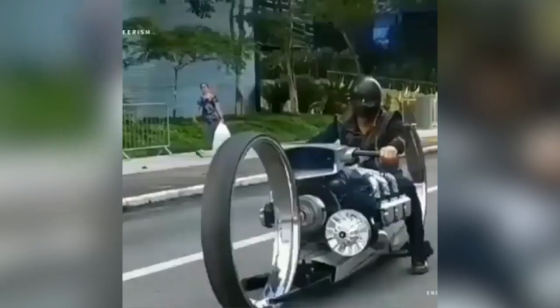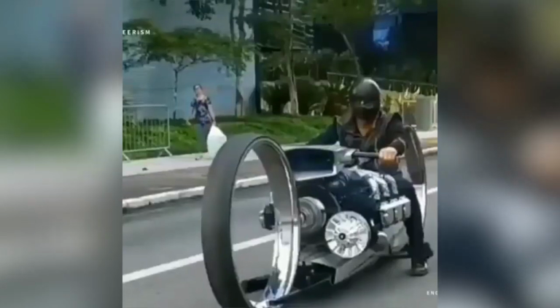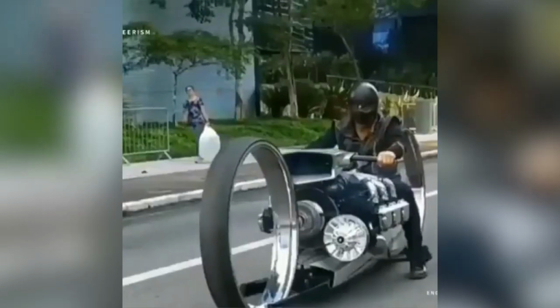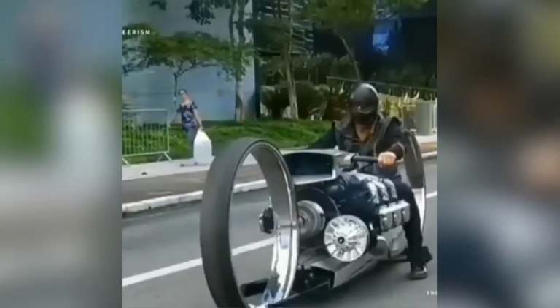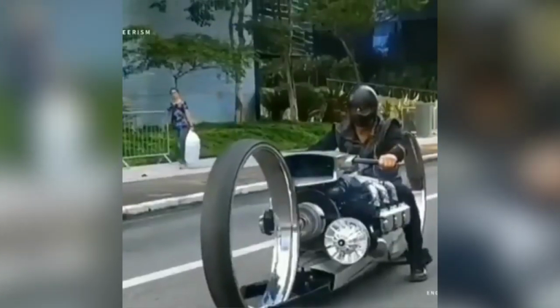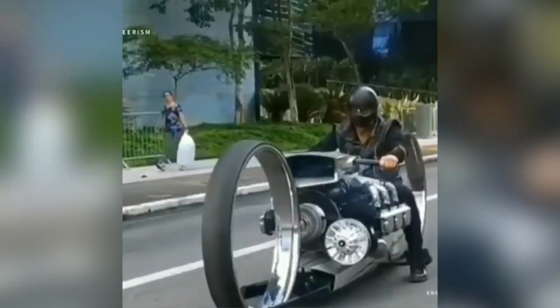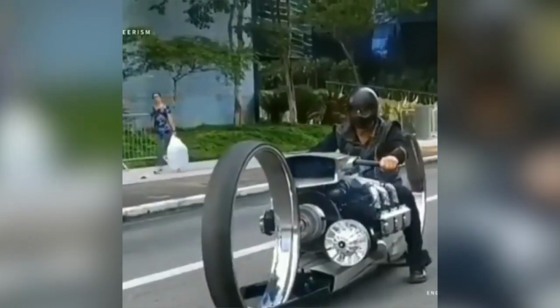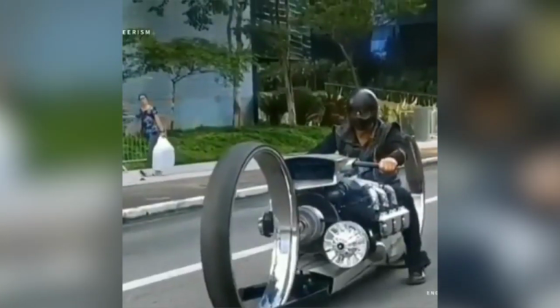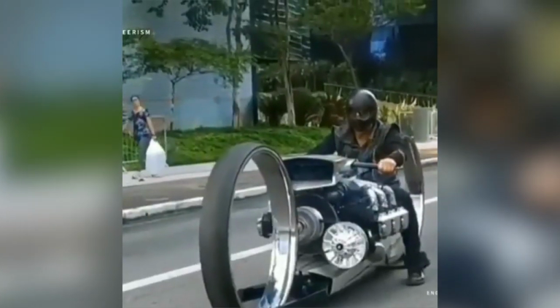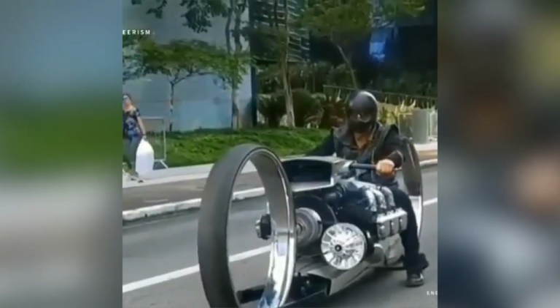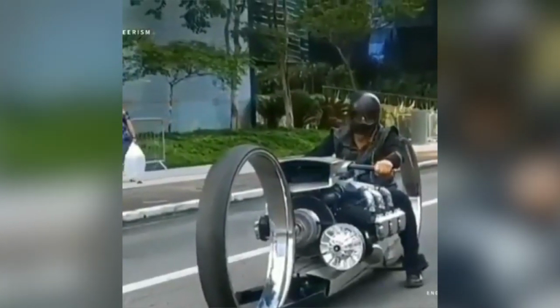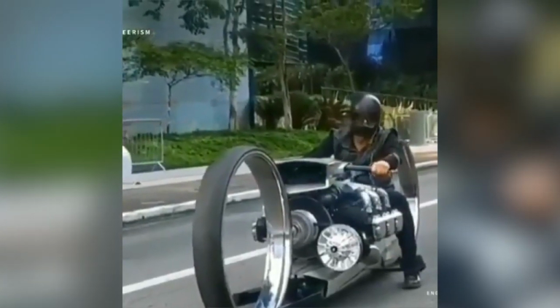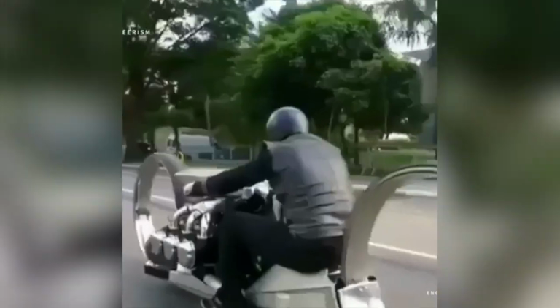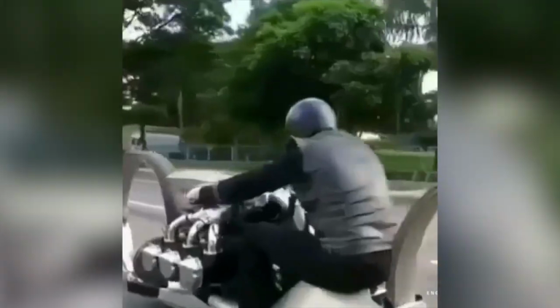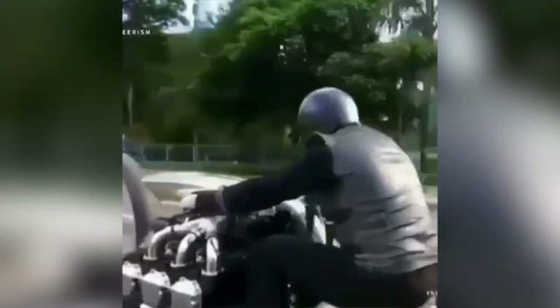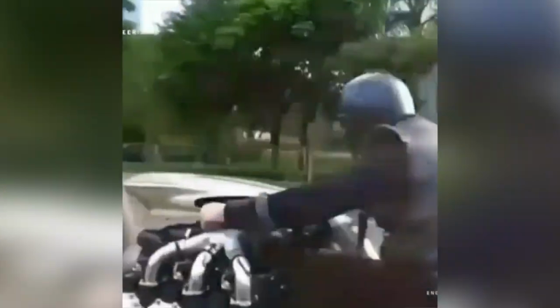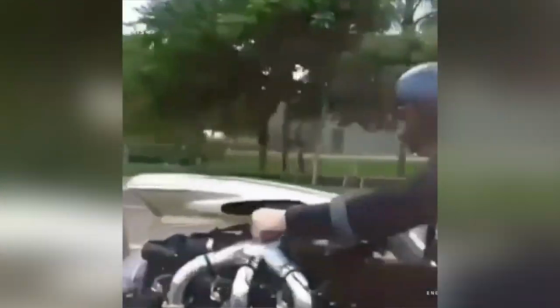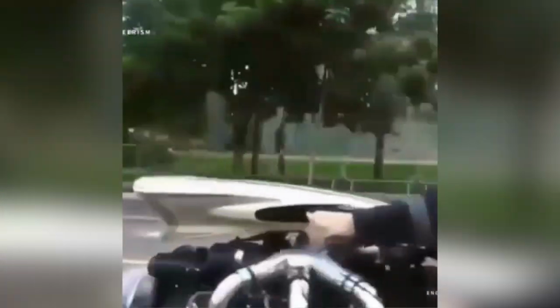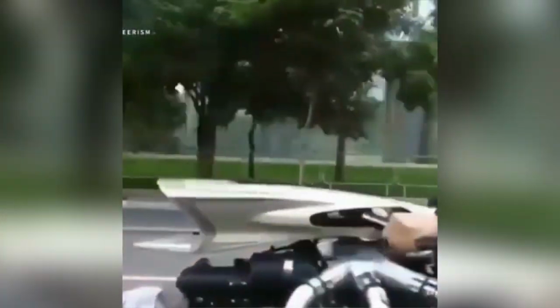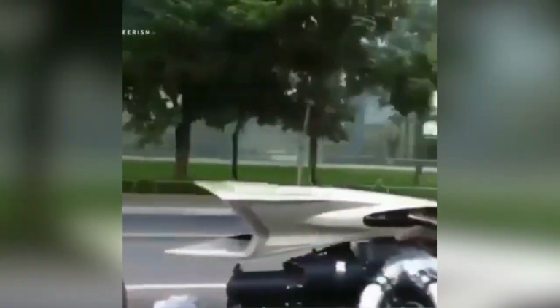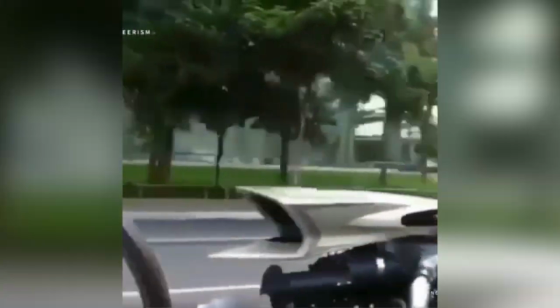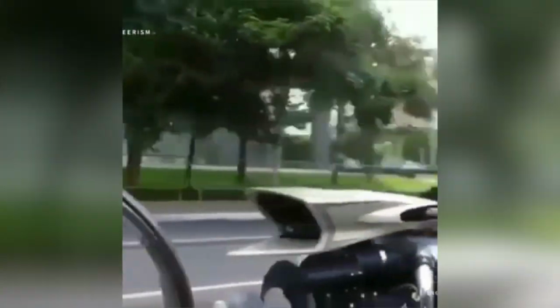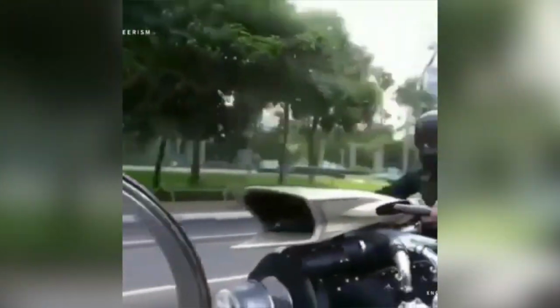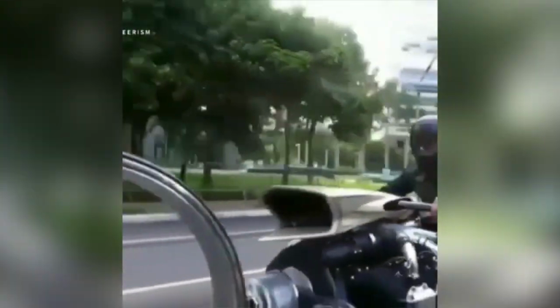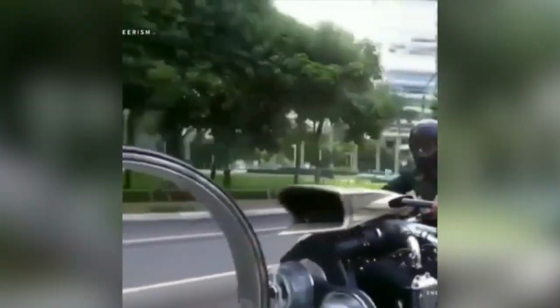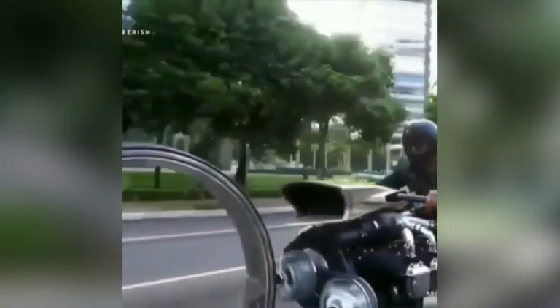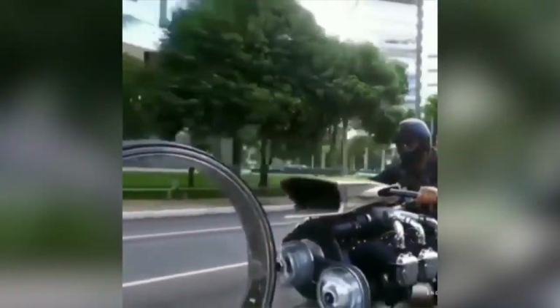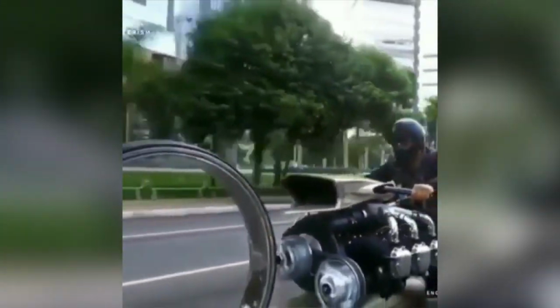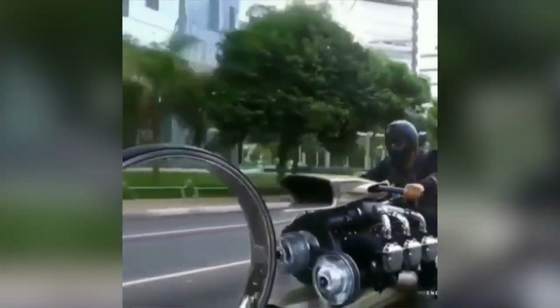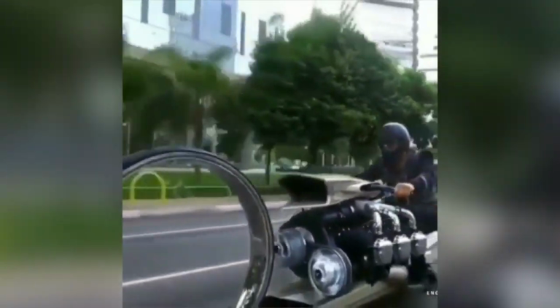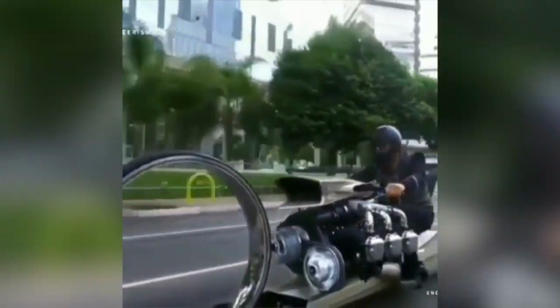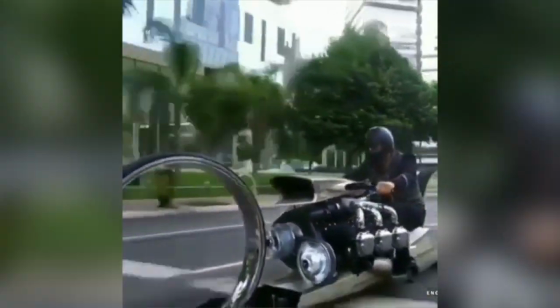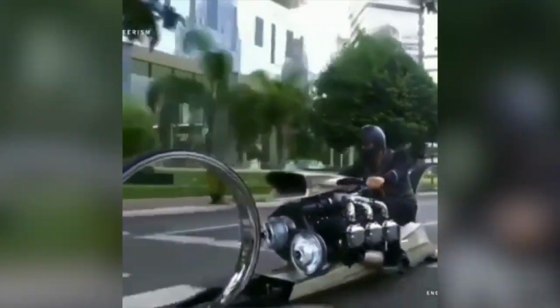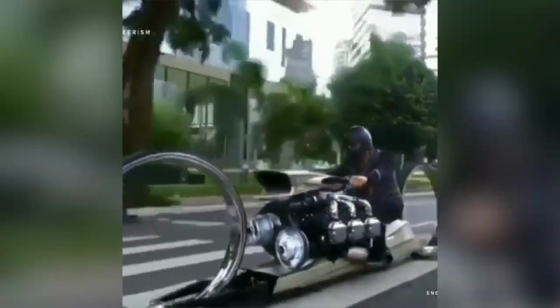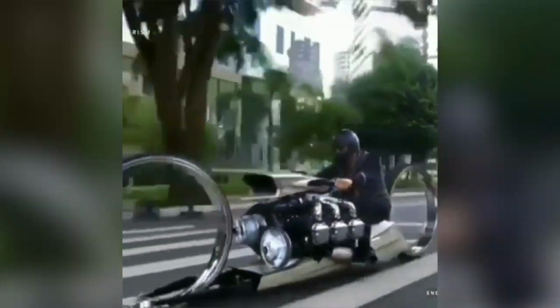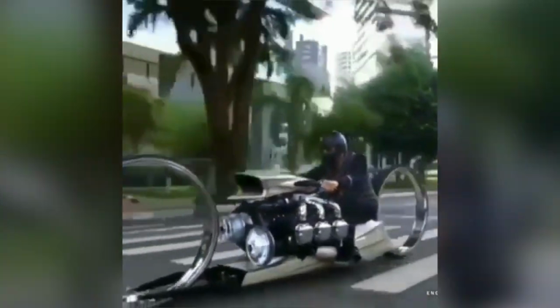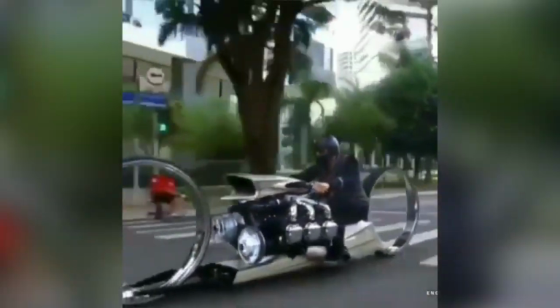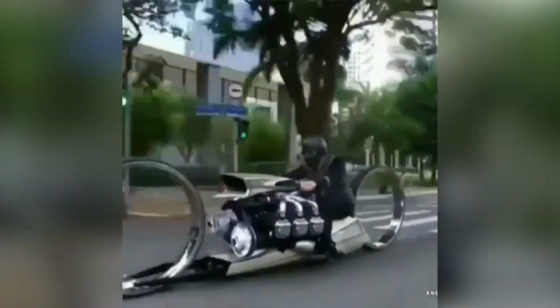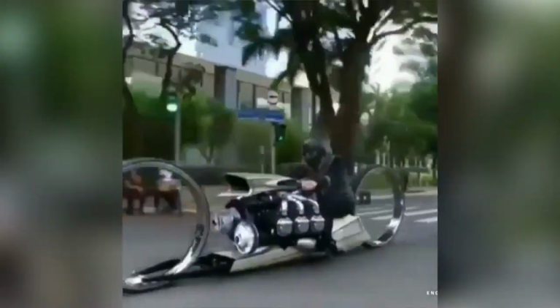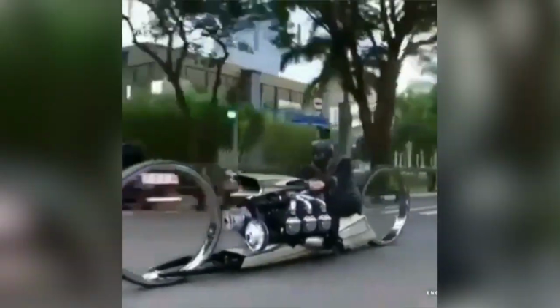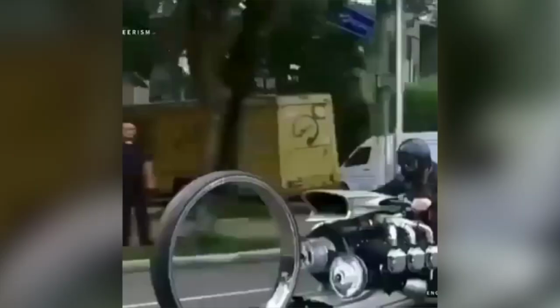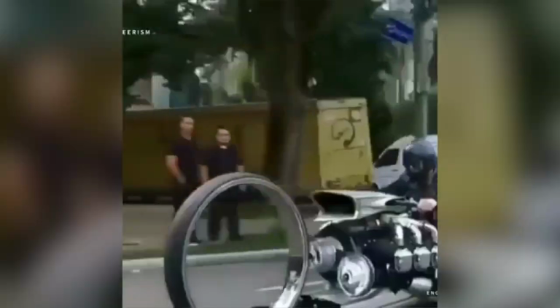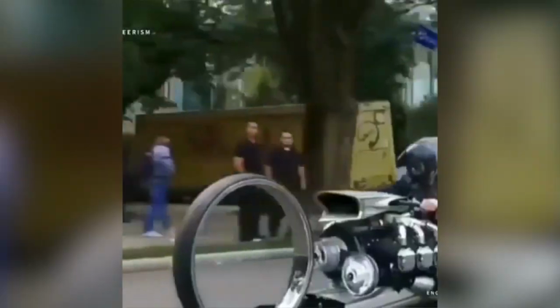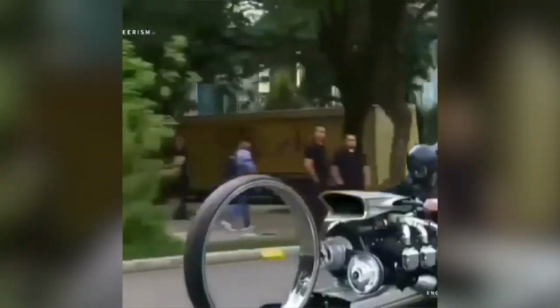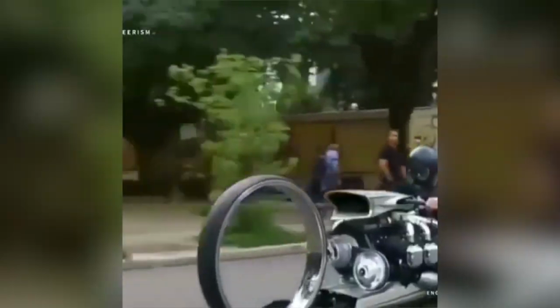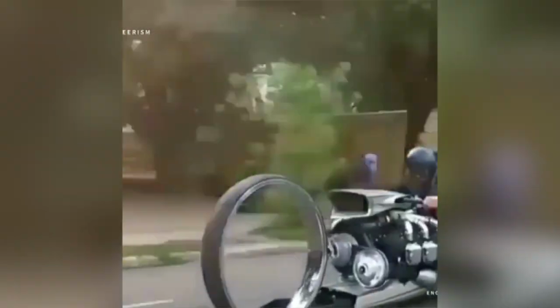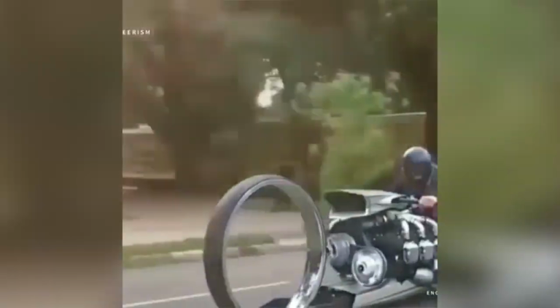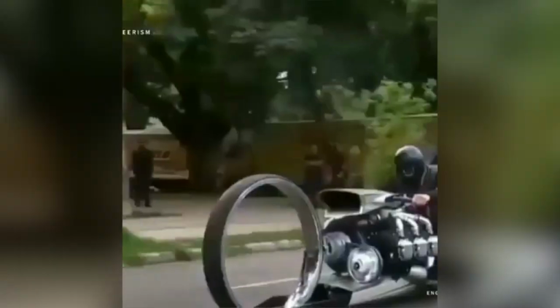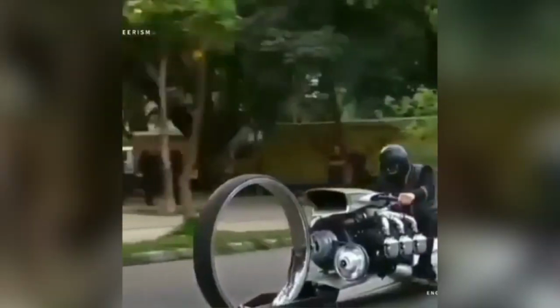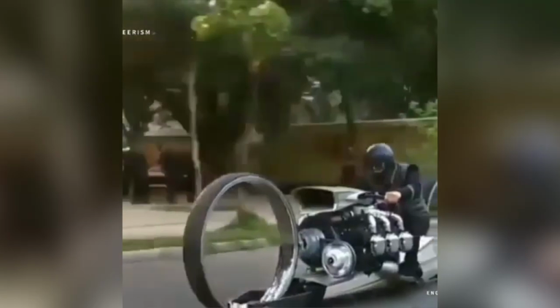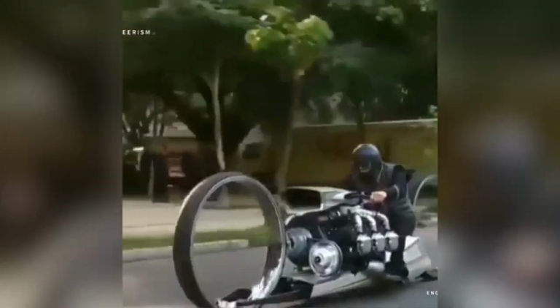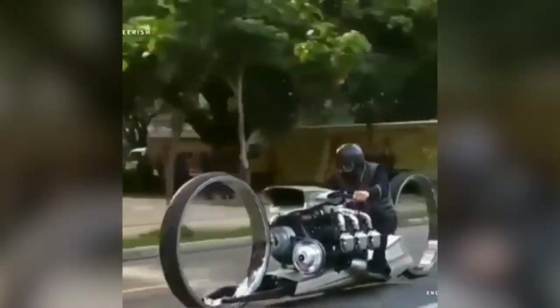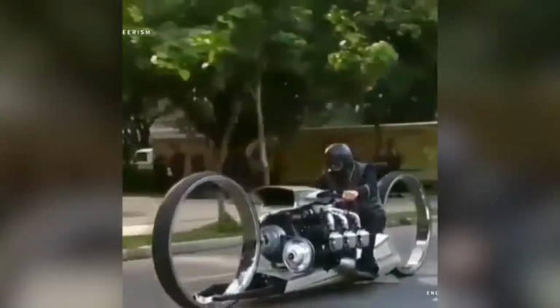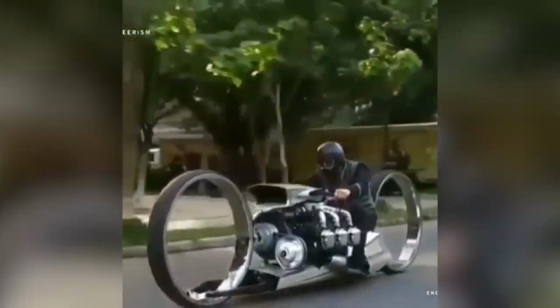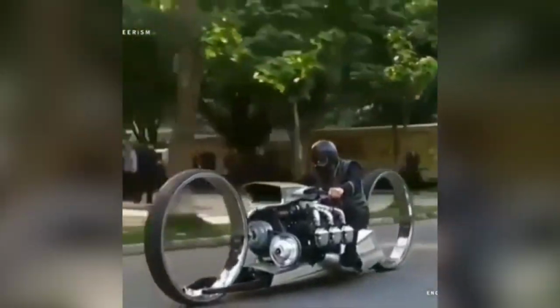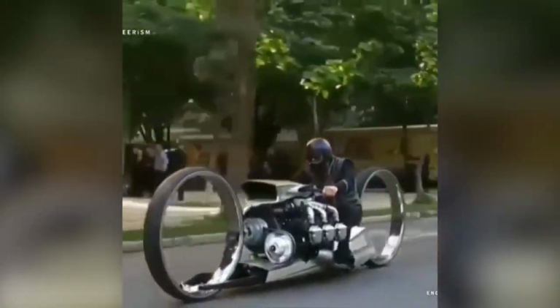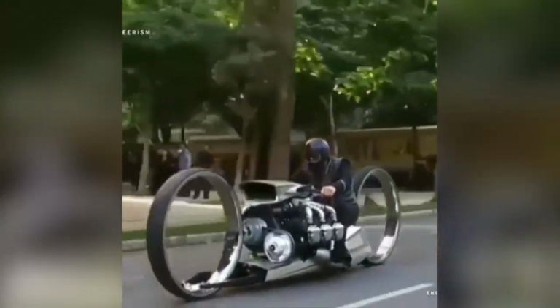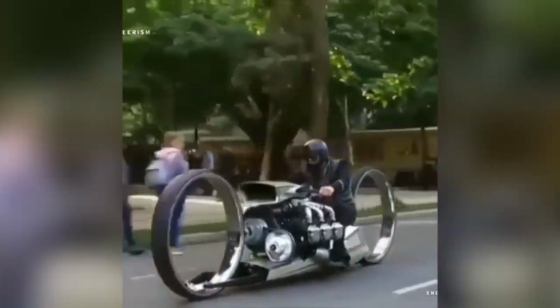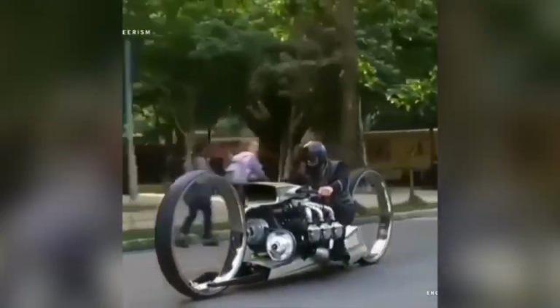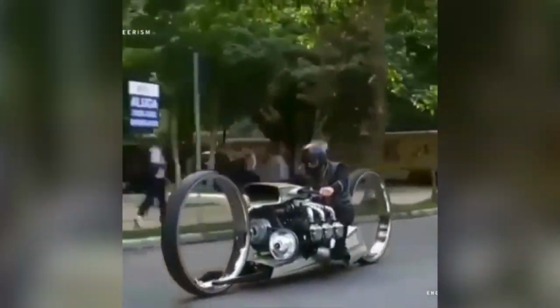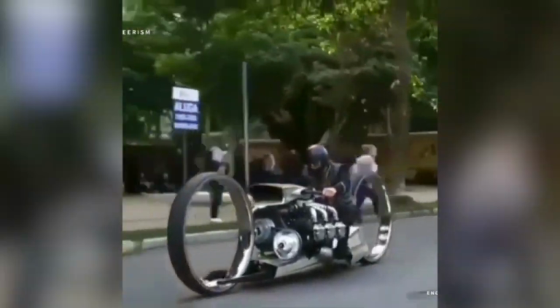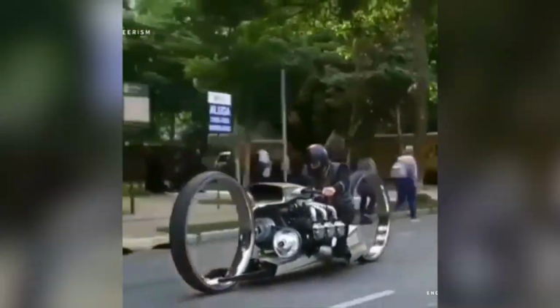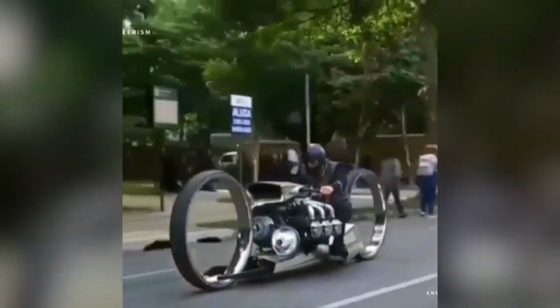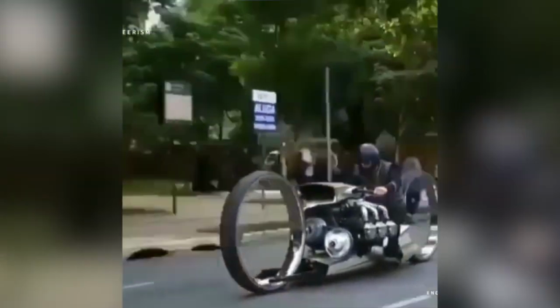Here is a futuristic motorcycle. It can go the same speeds as current motorcycles but is more efficient.